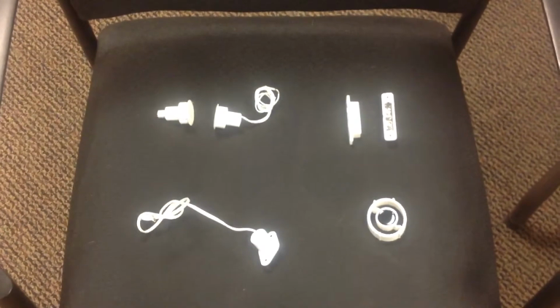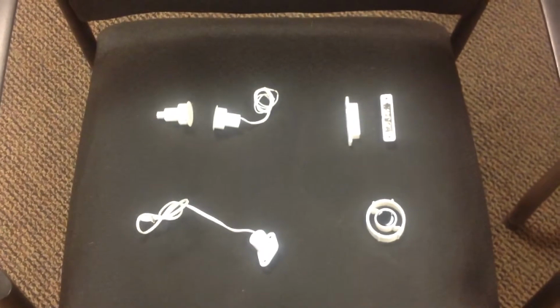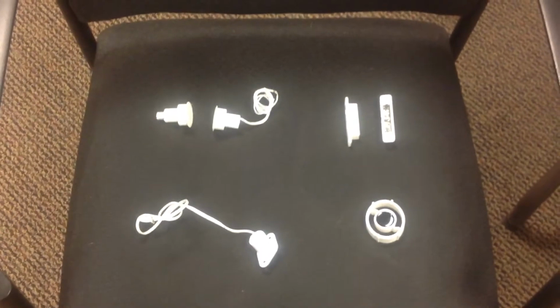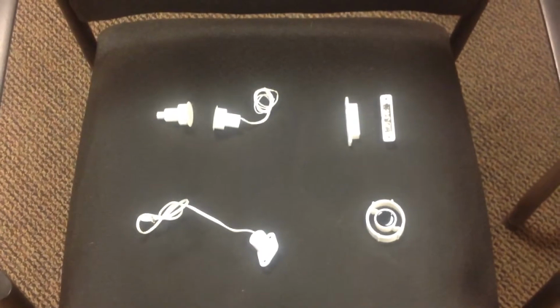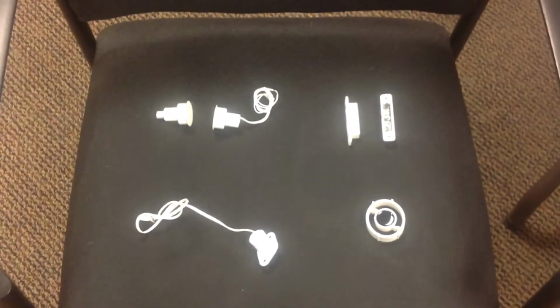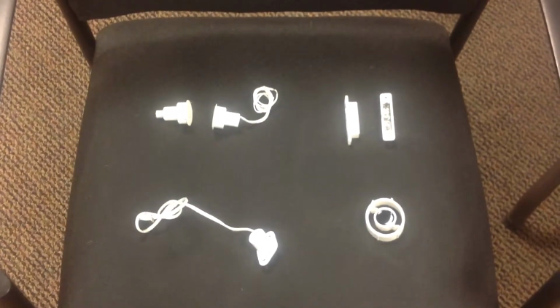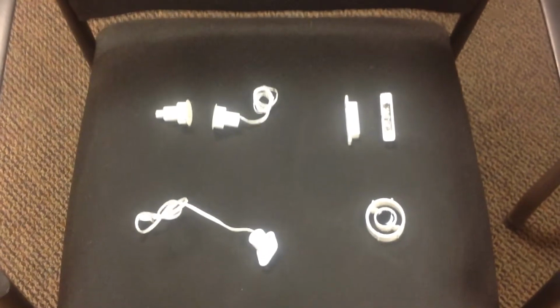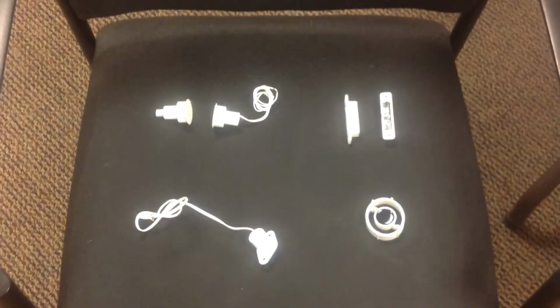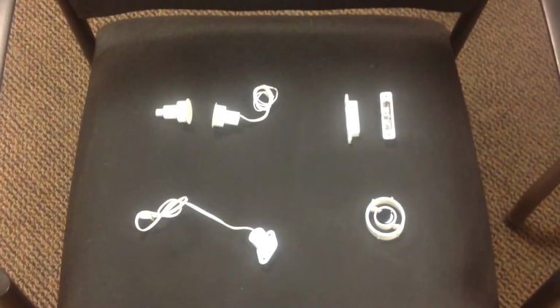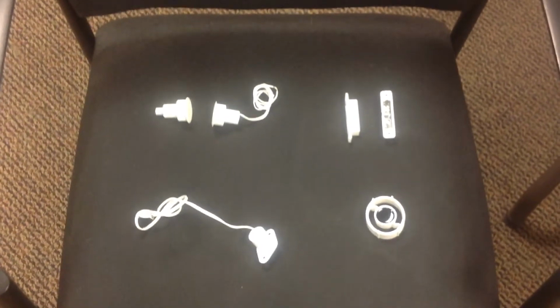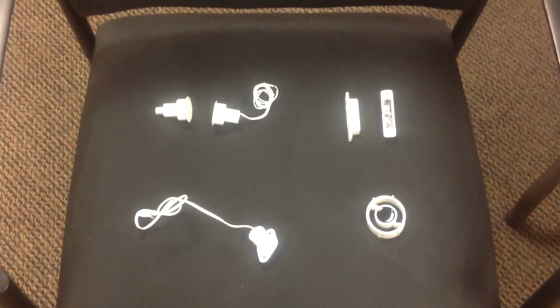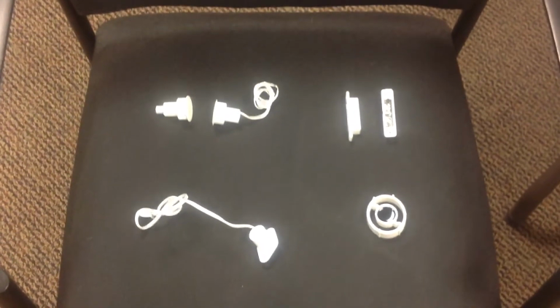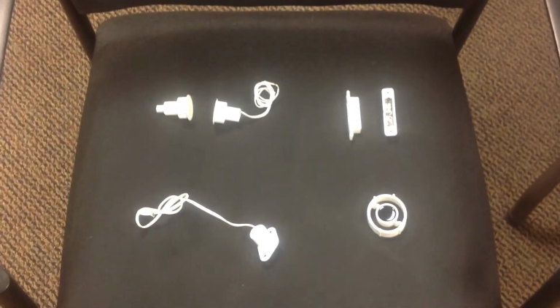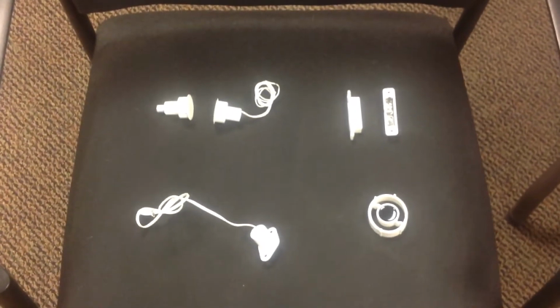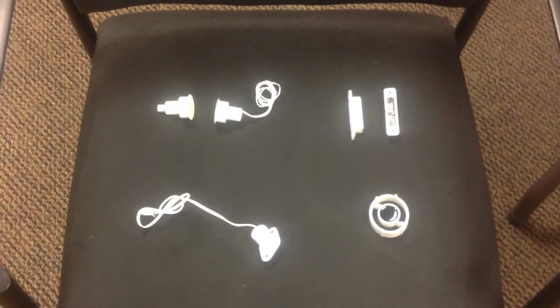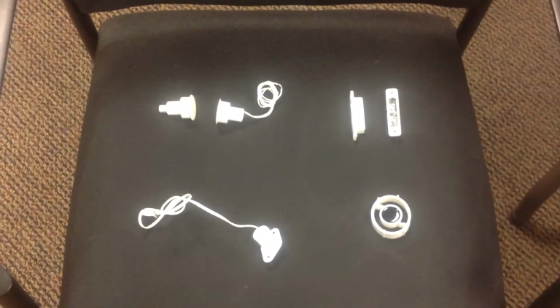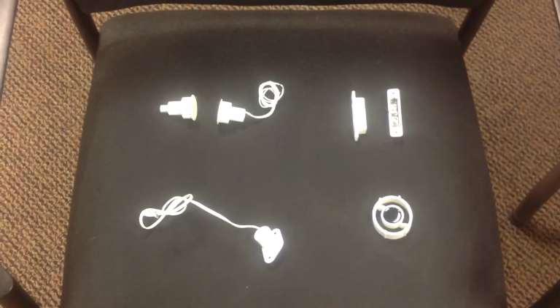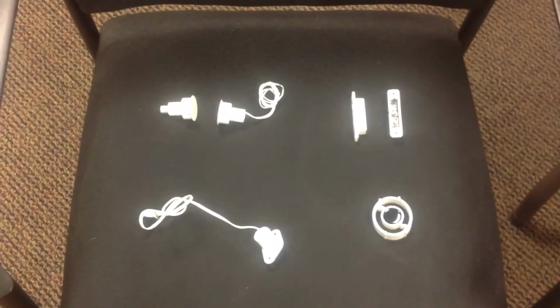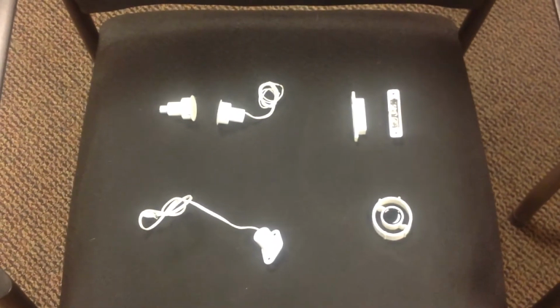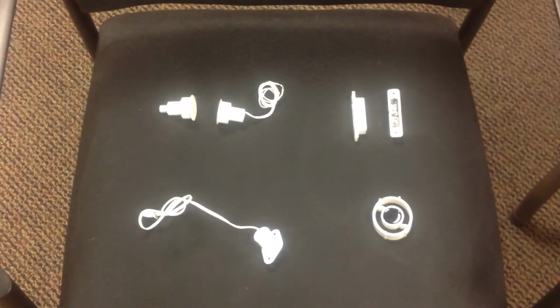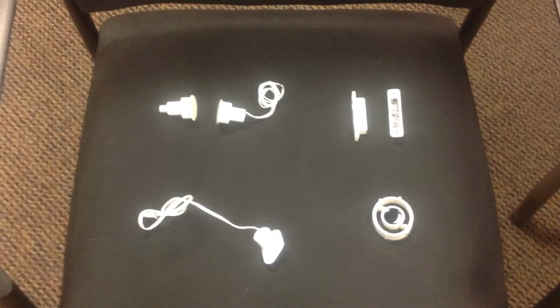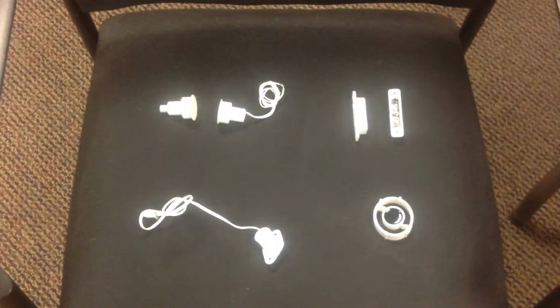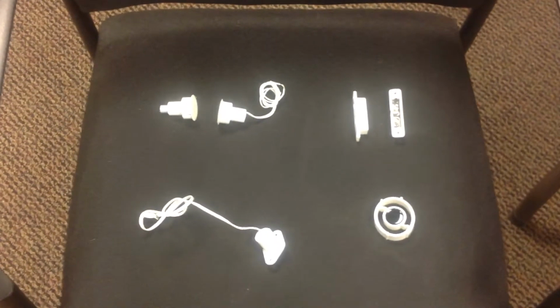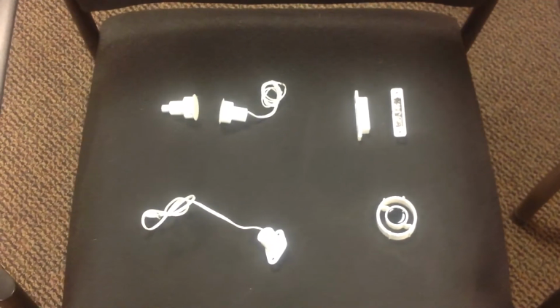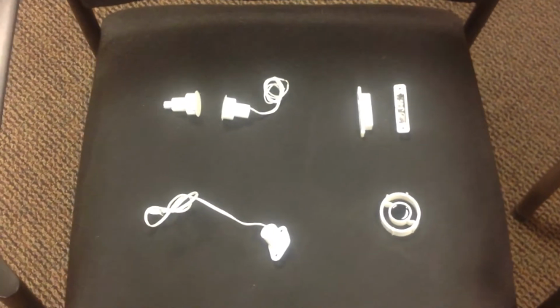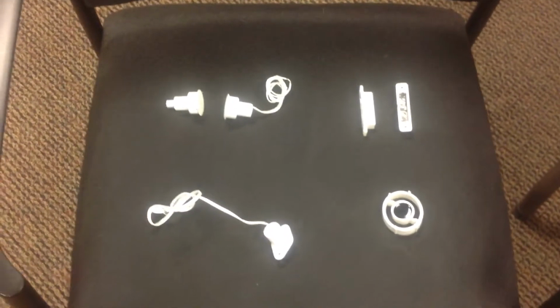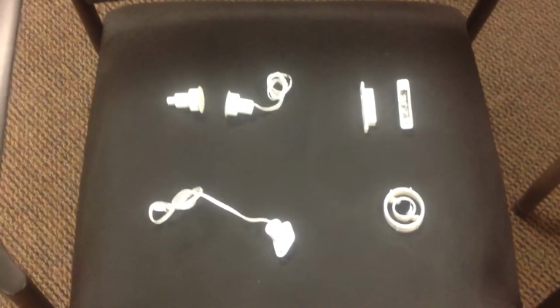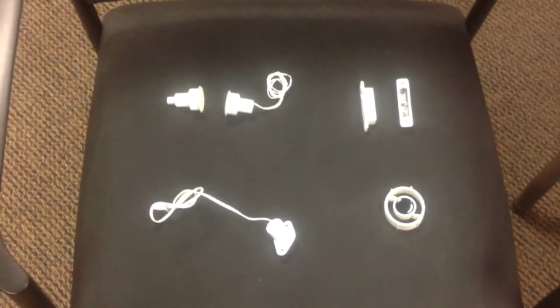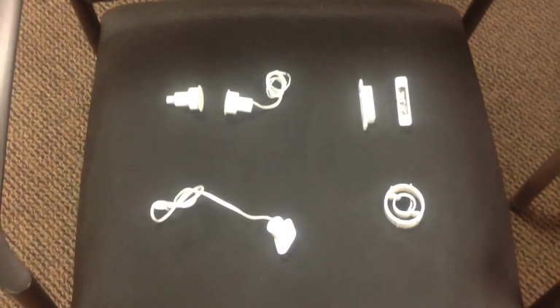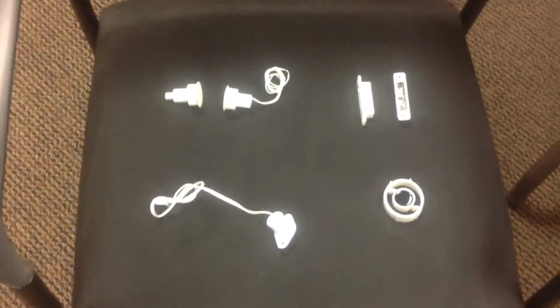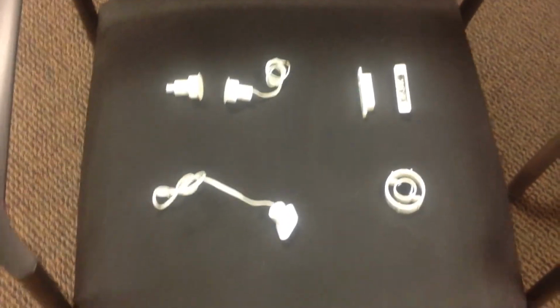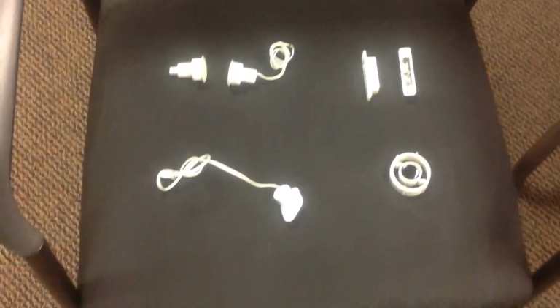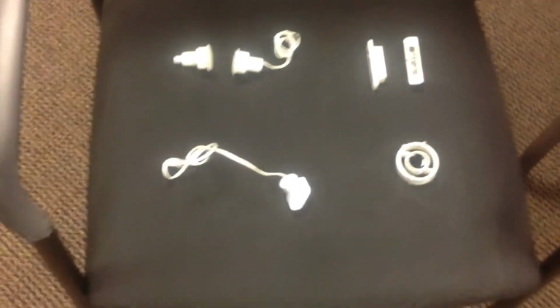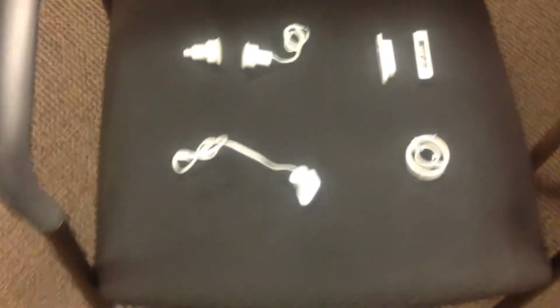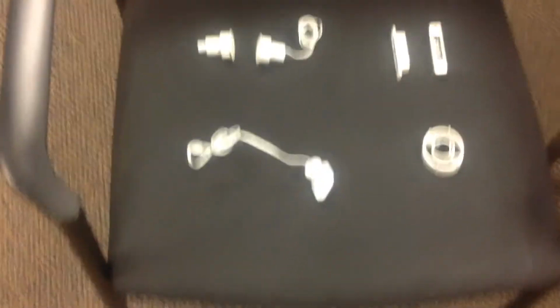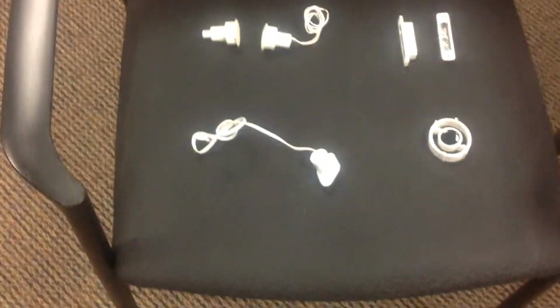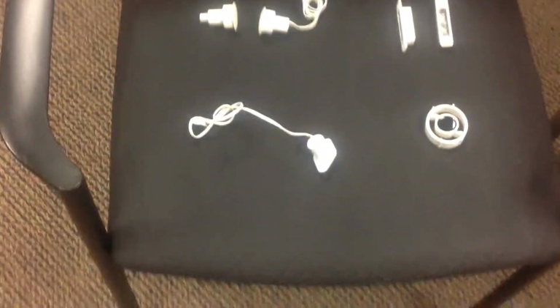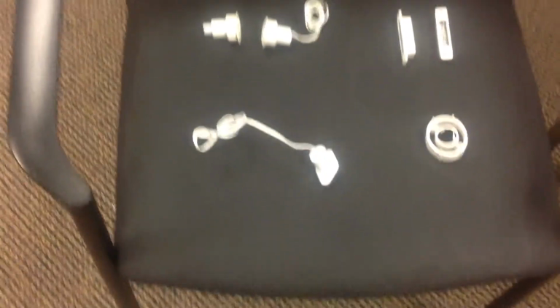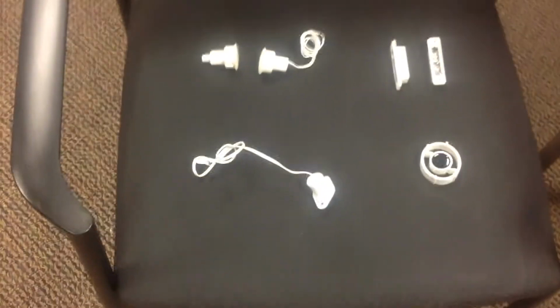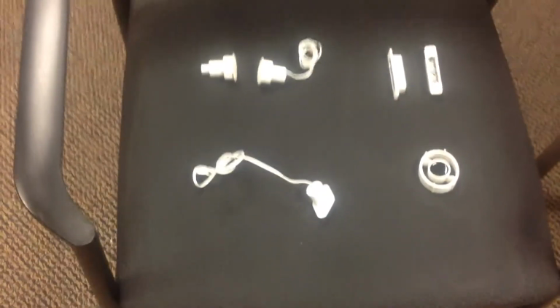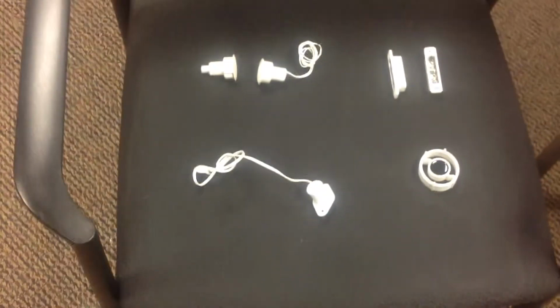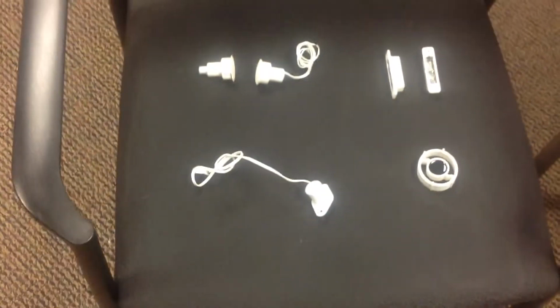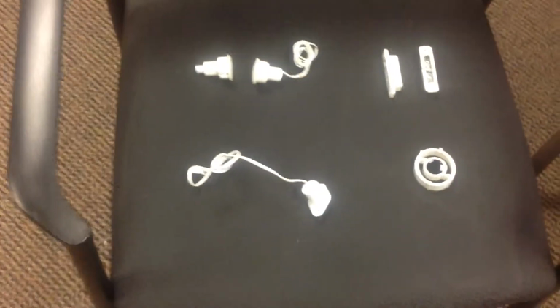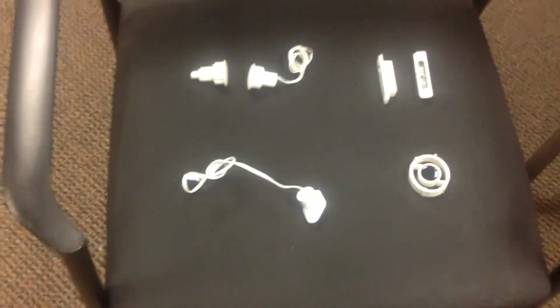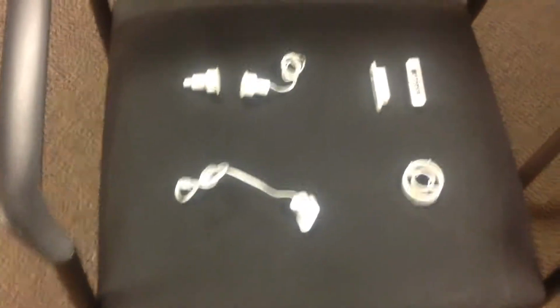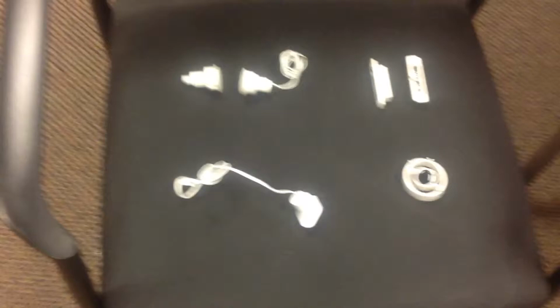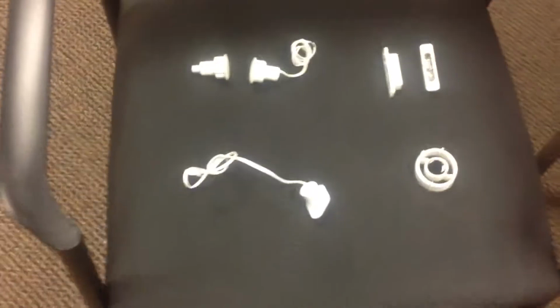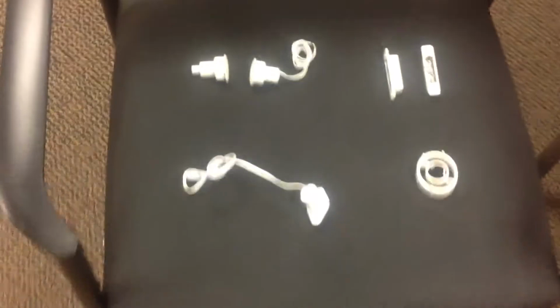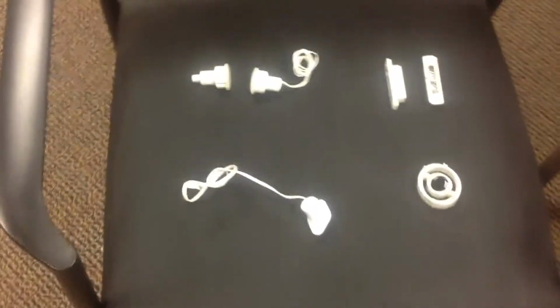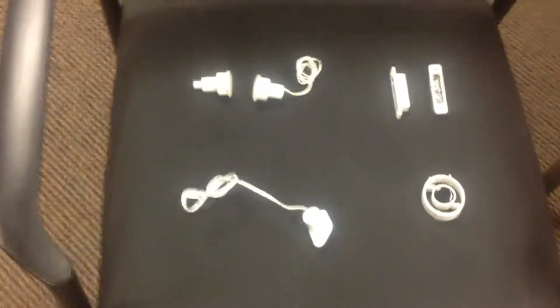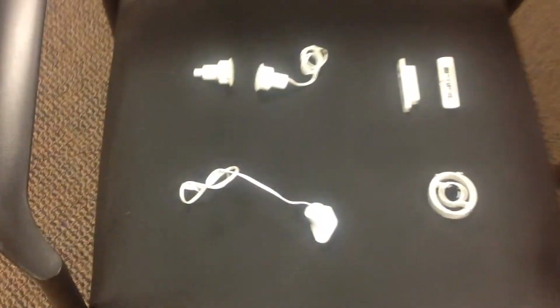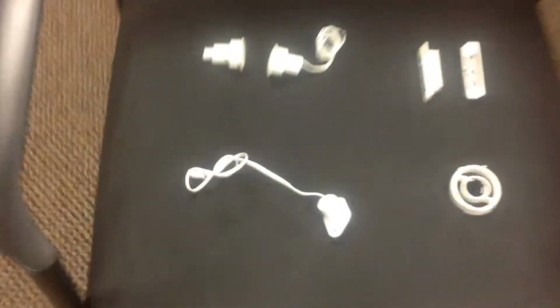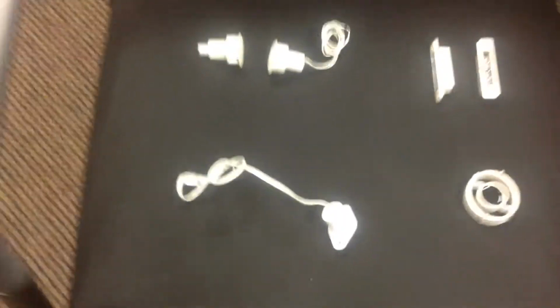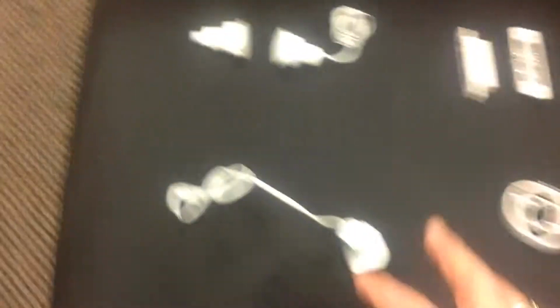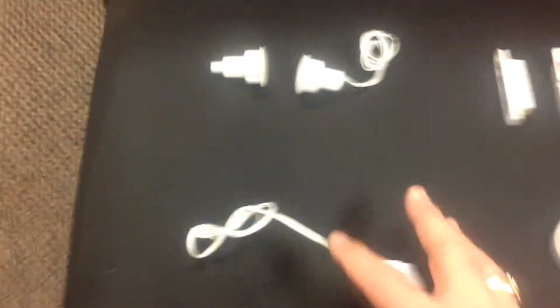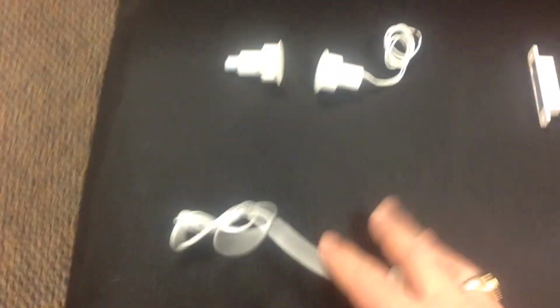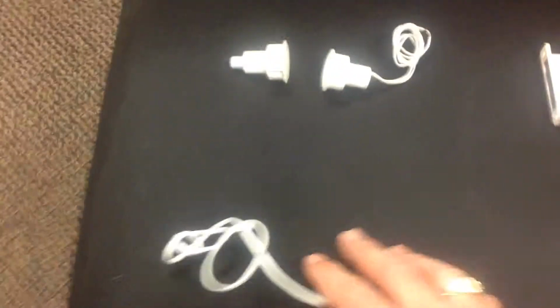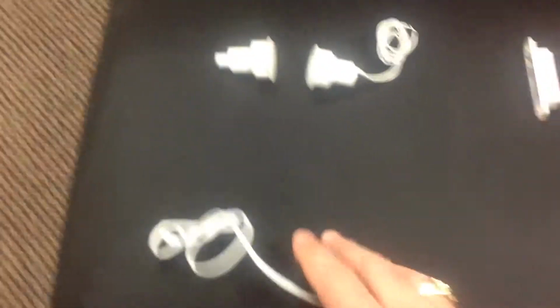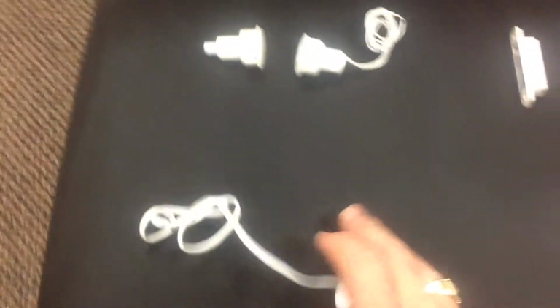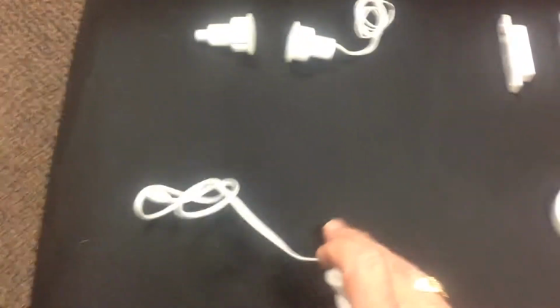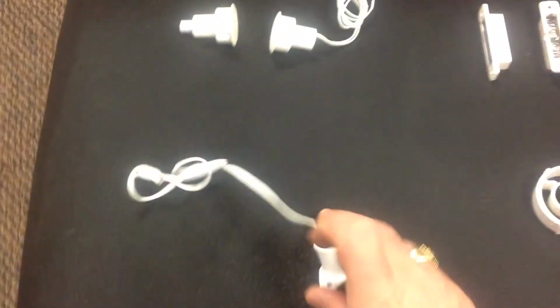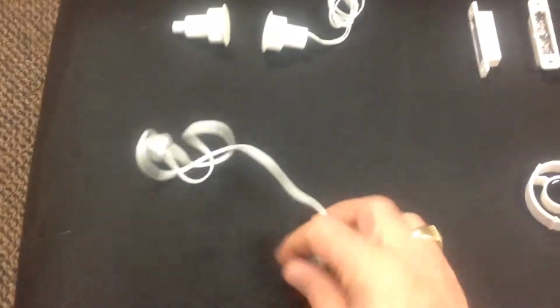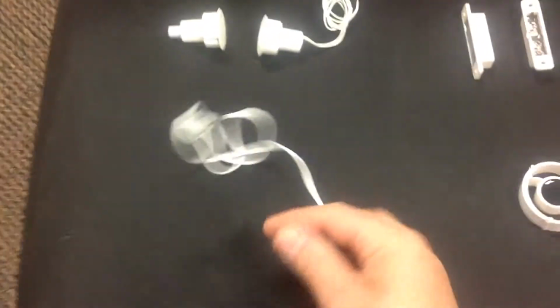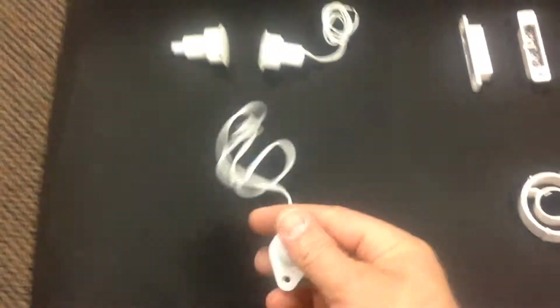Then on the bottom left corner, we have a plunger. The plunger, simply, you're able to just push it in.